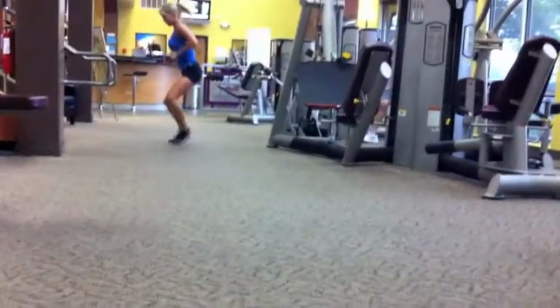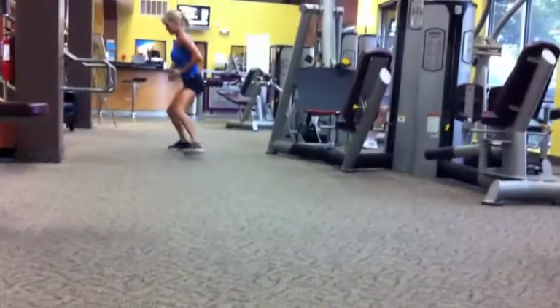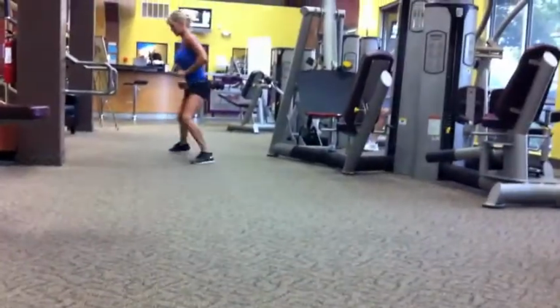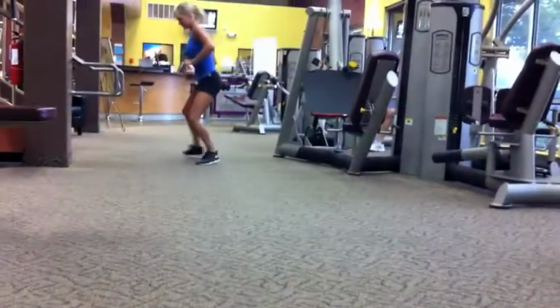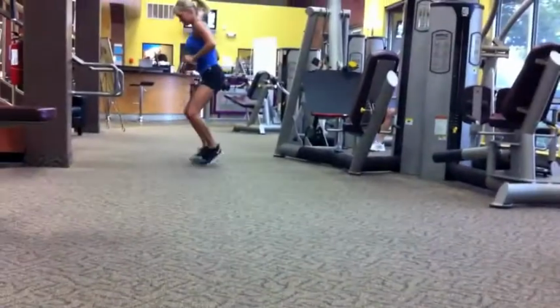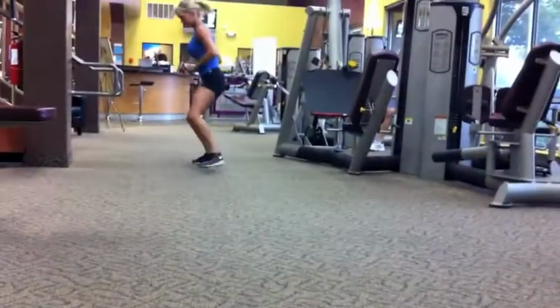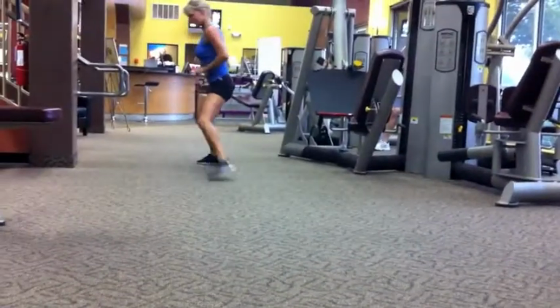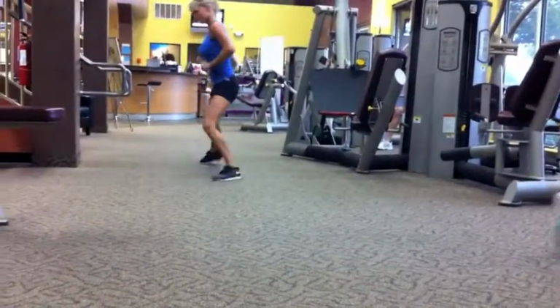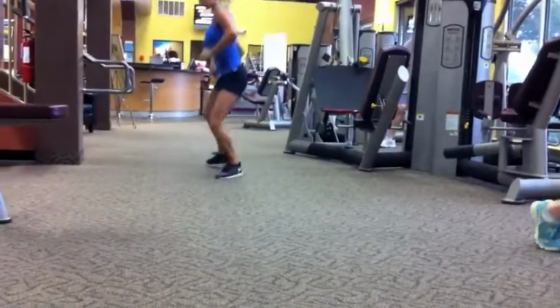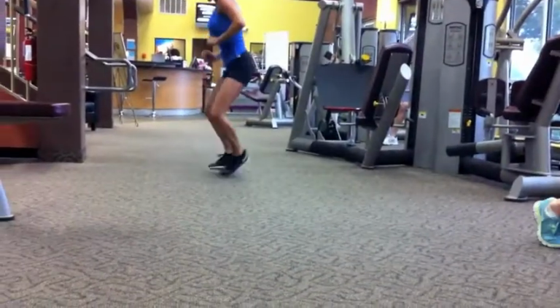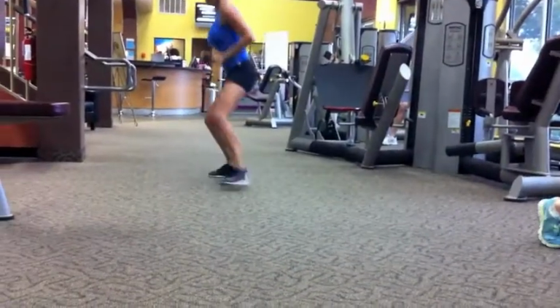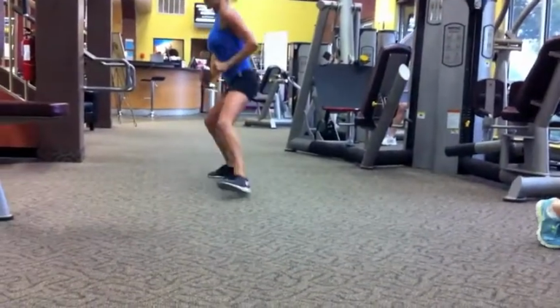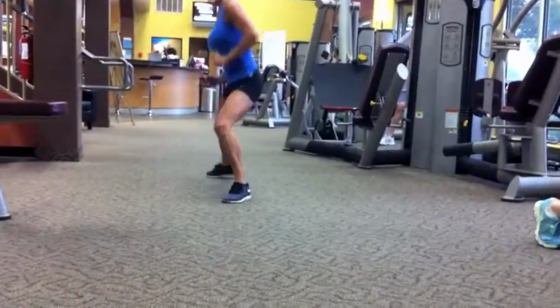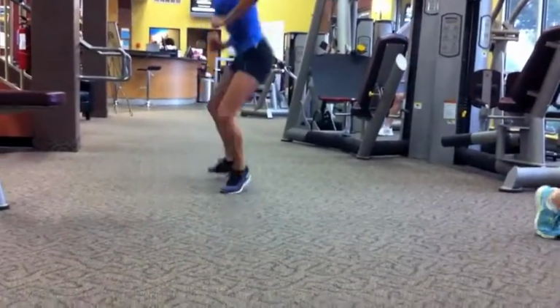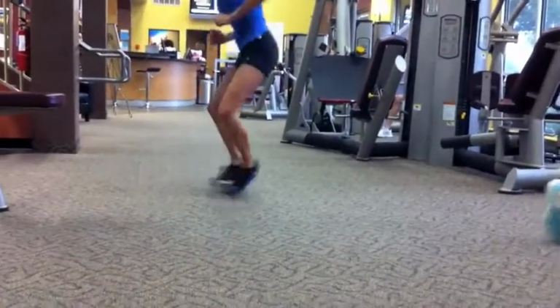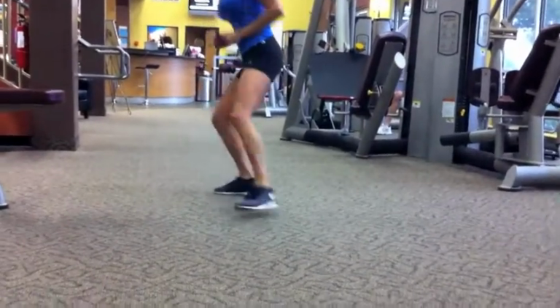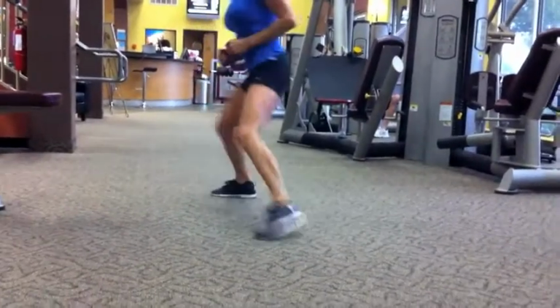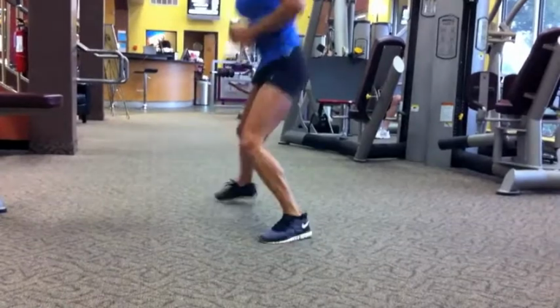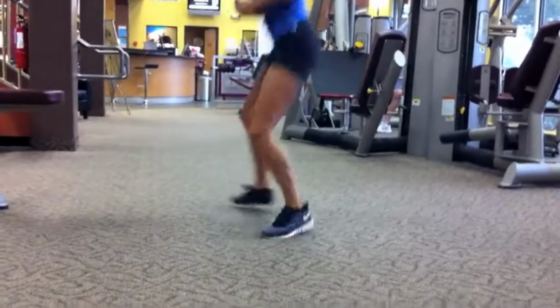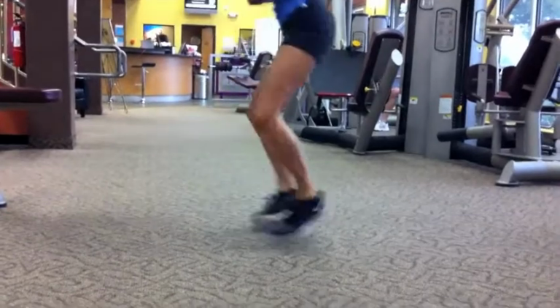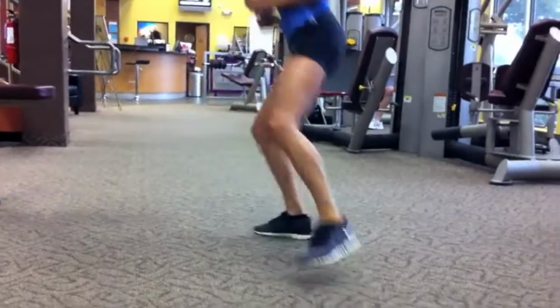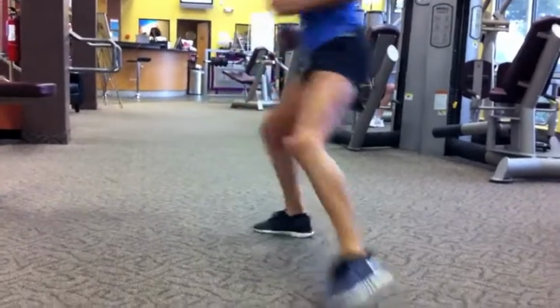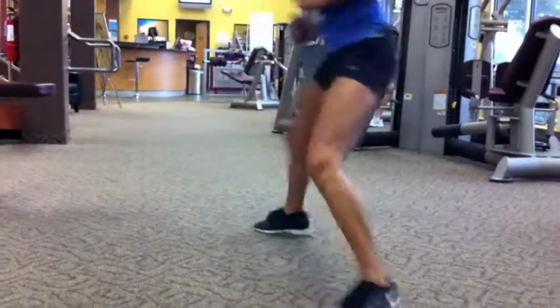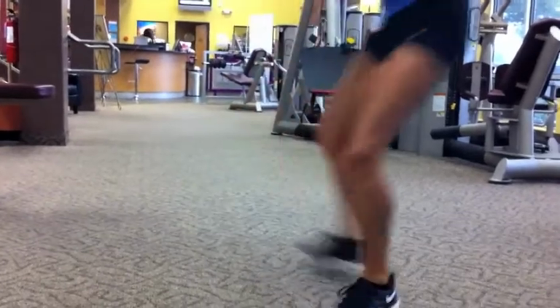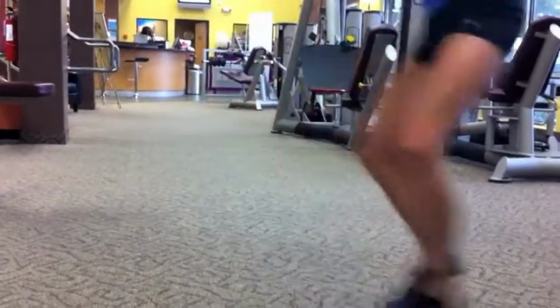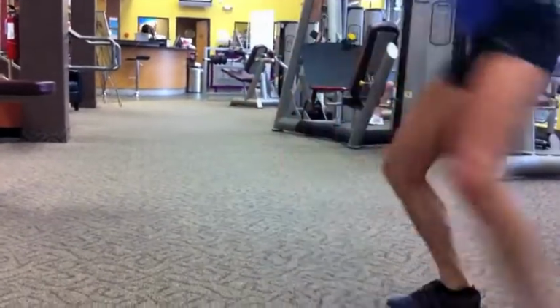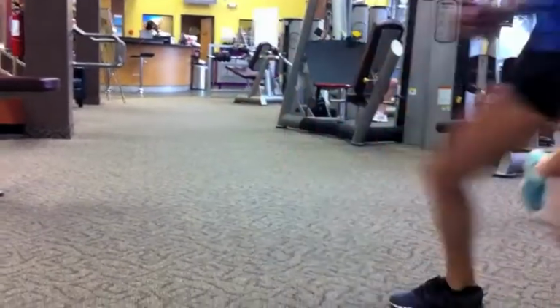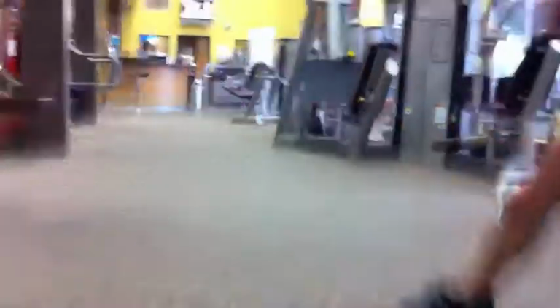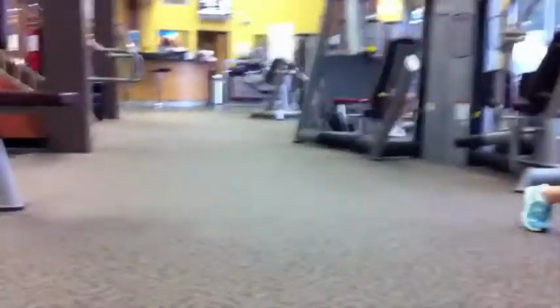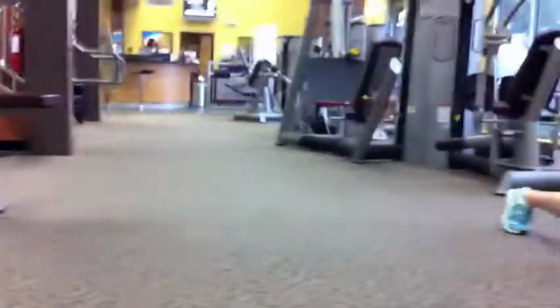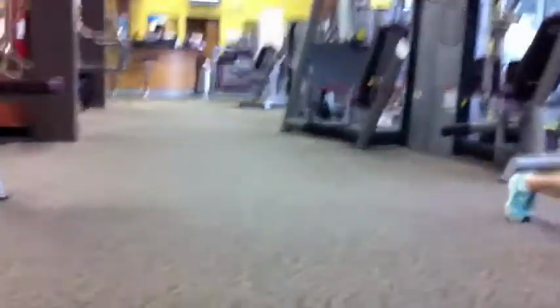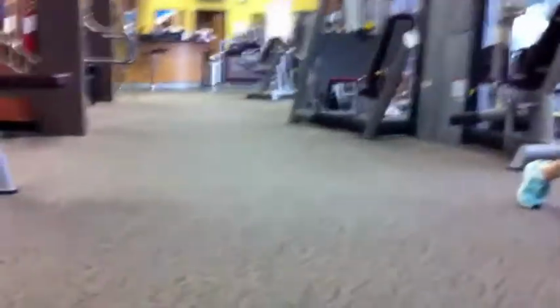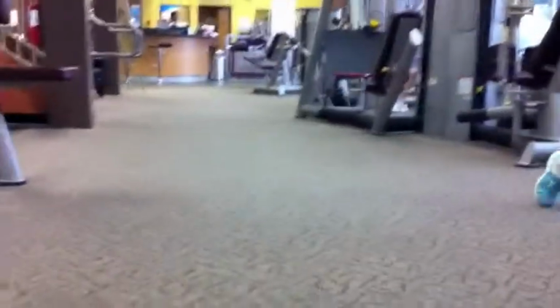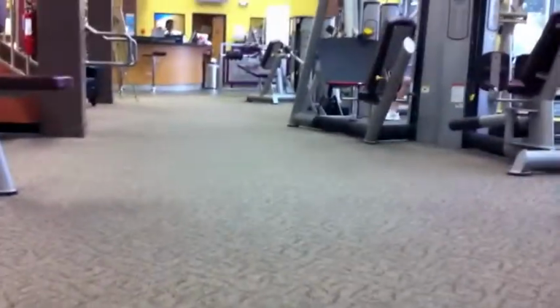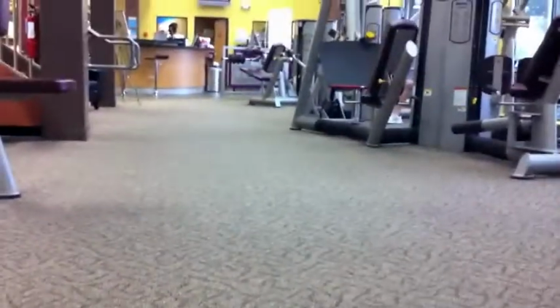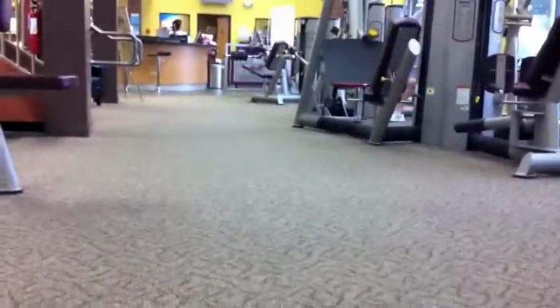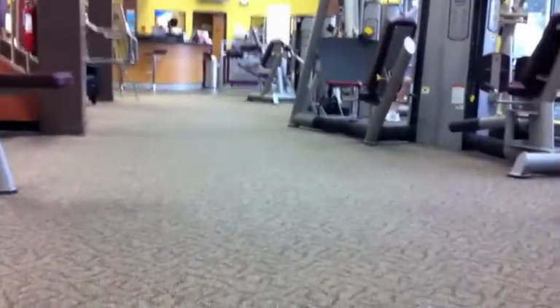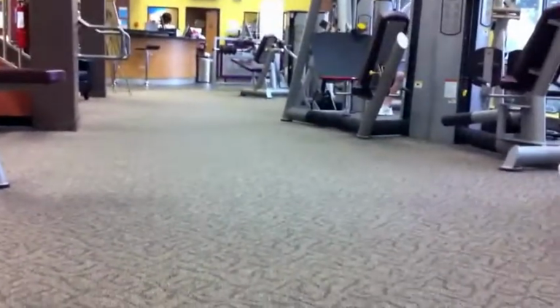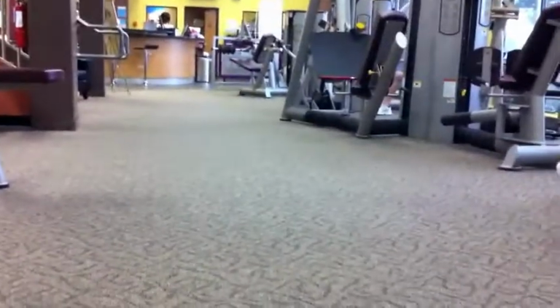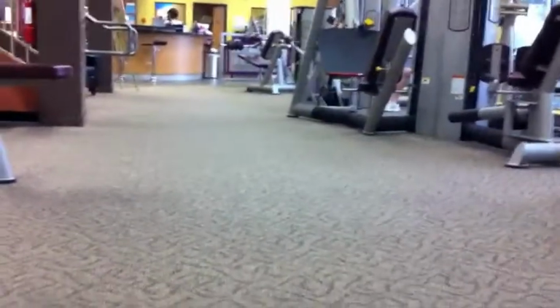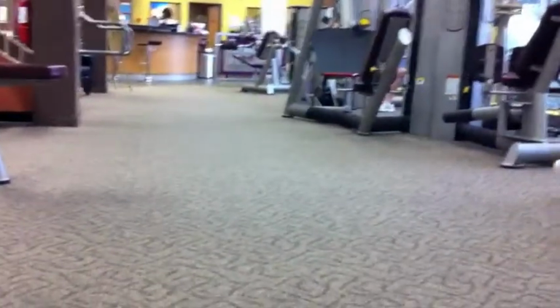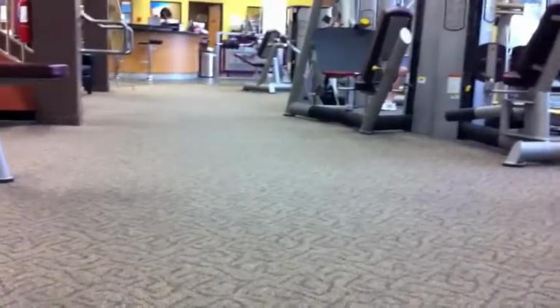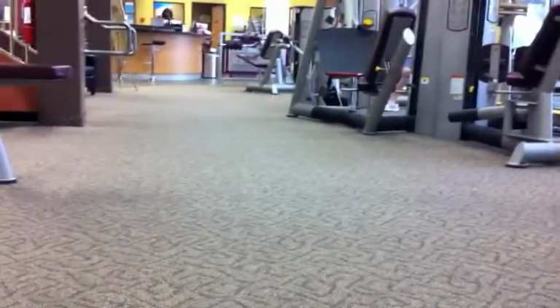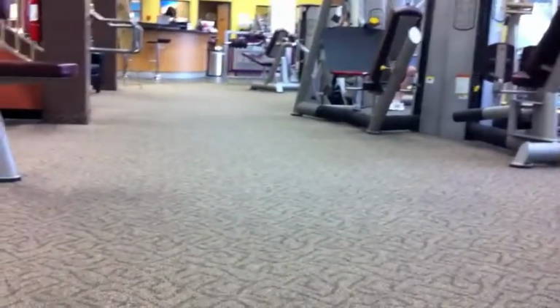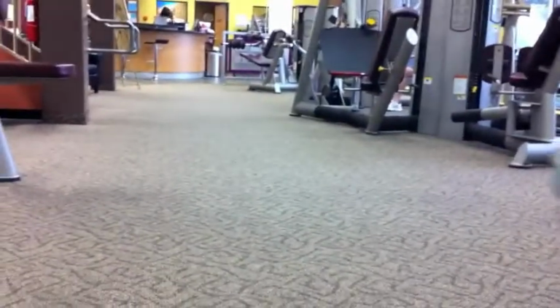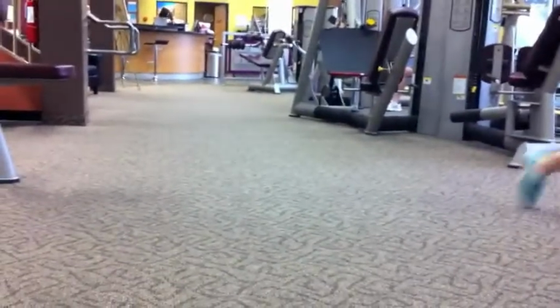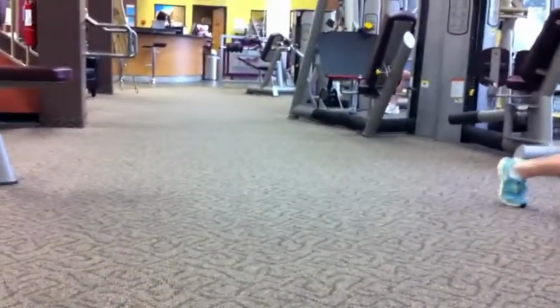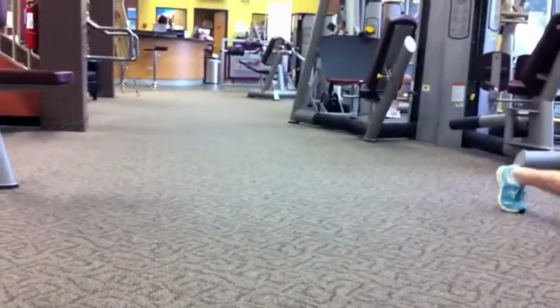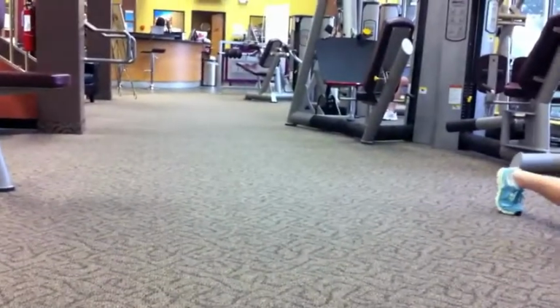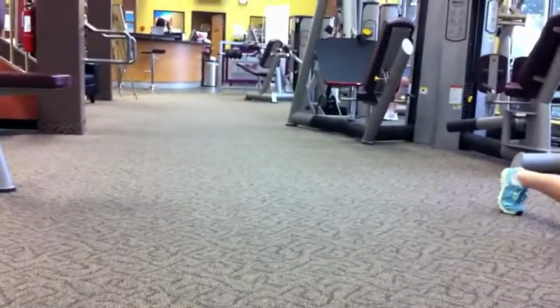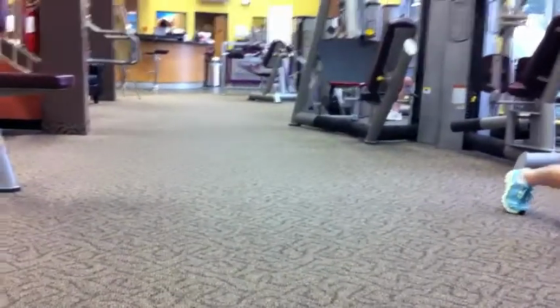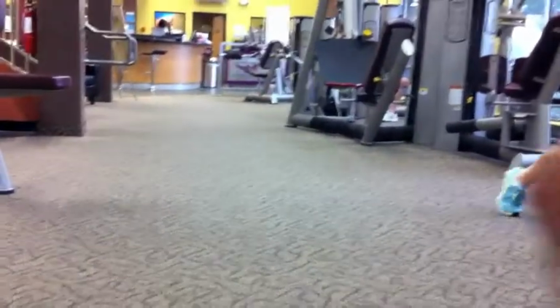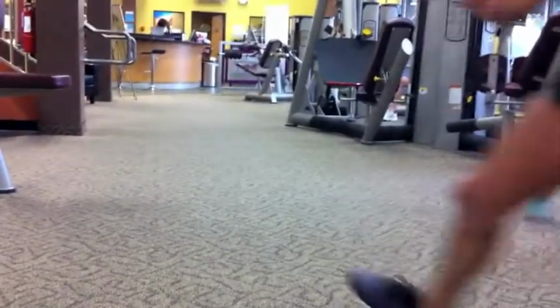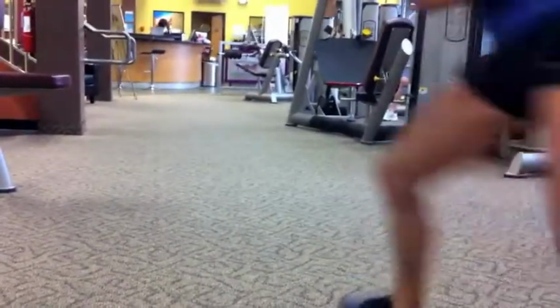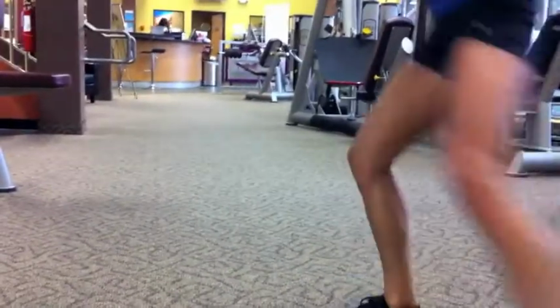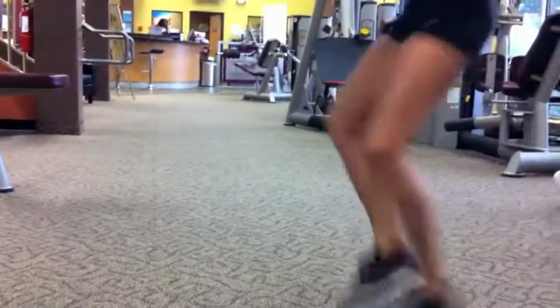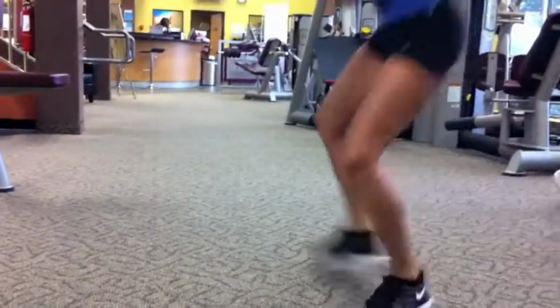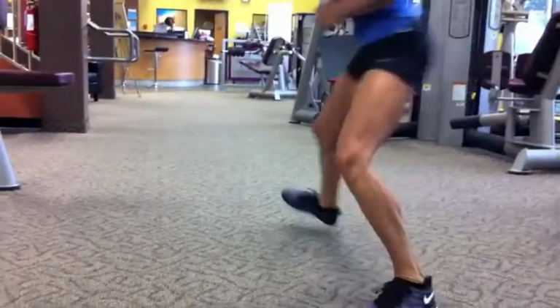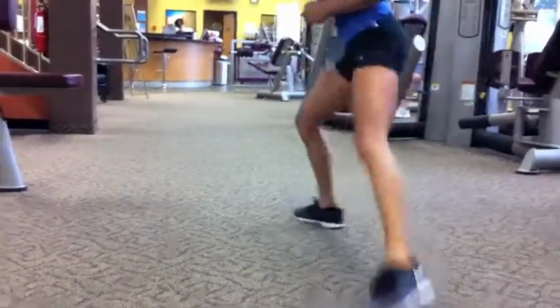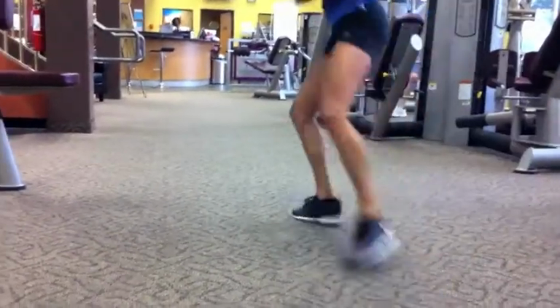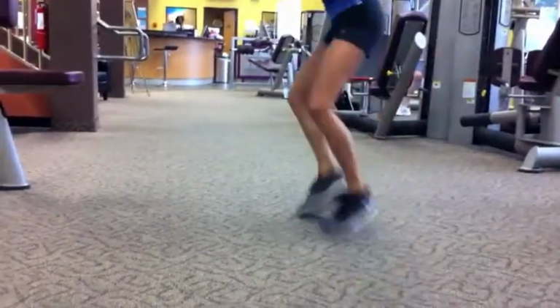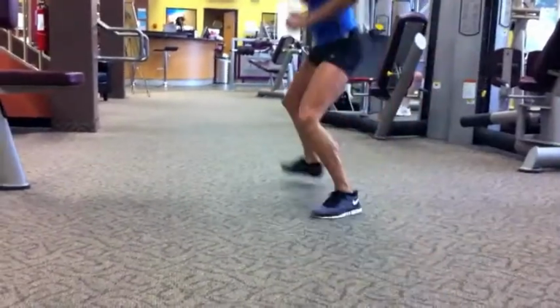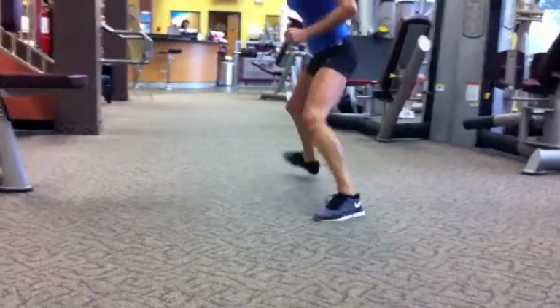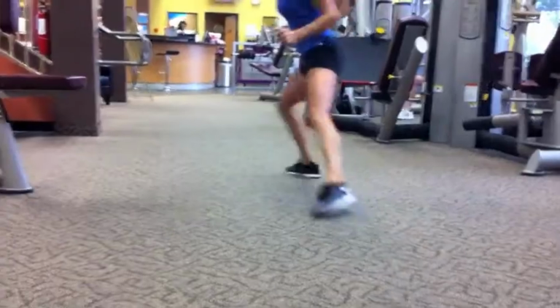Keep a nice straight line with that body, squeeze those shoulder blades back. Side shuffle in between to keep that heart rate up. One more time — go, get lower and a little quicker.